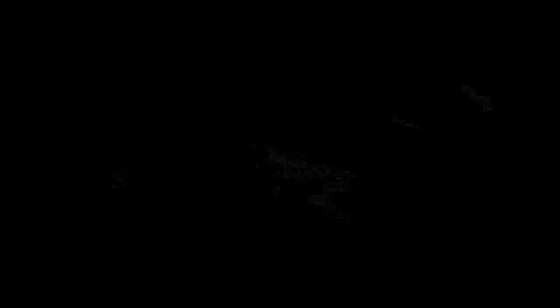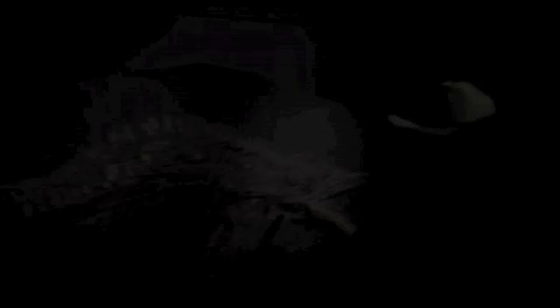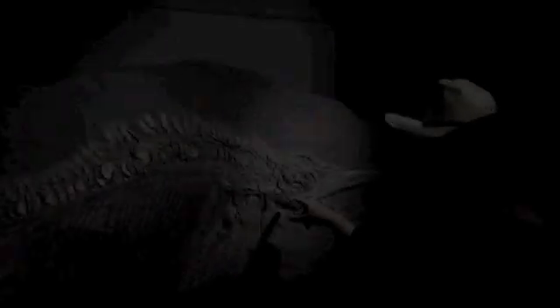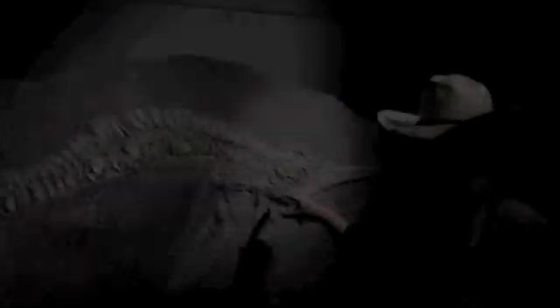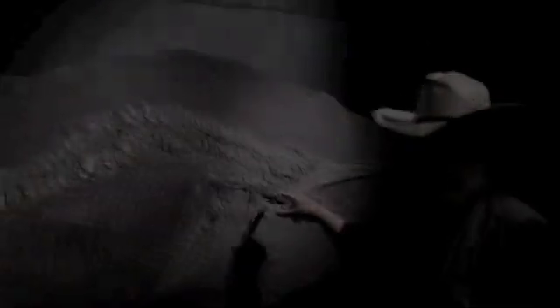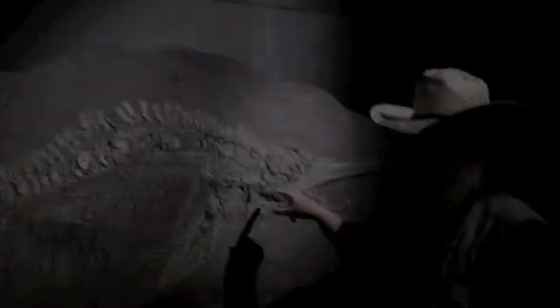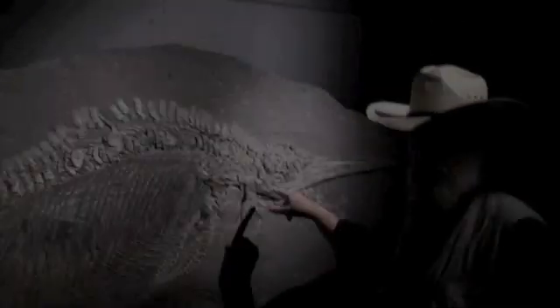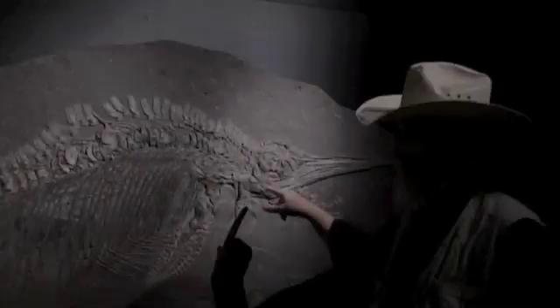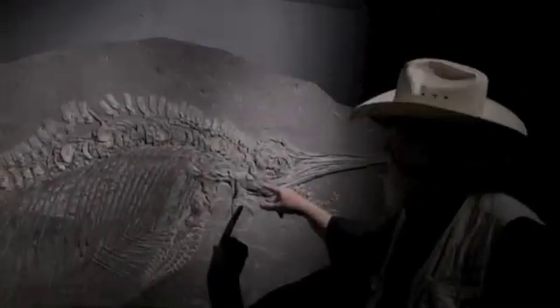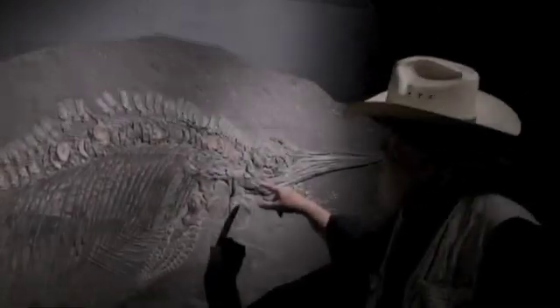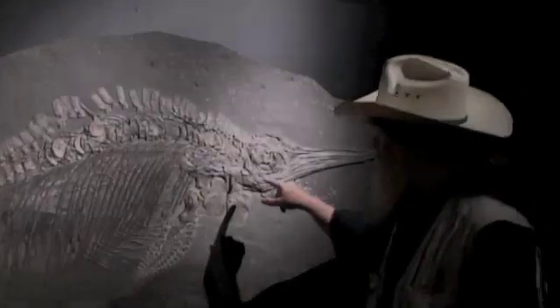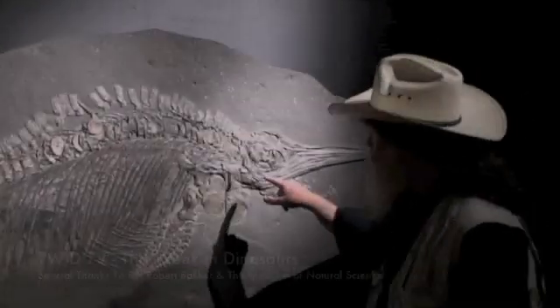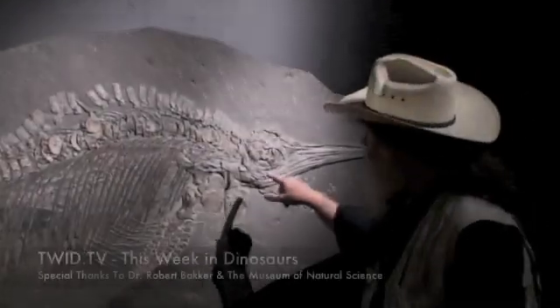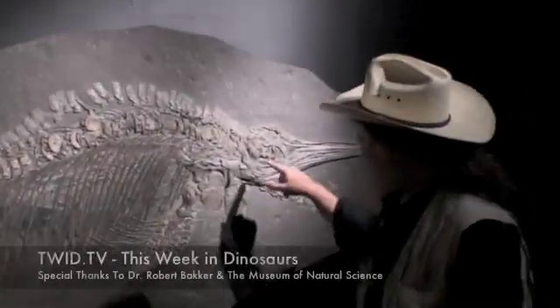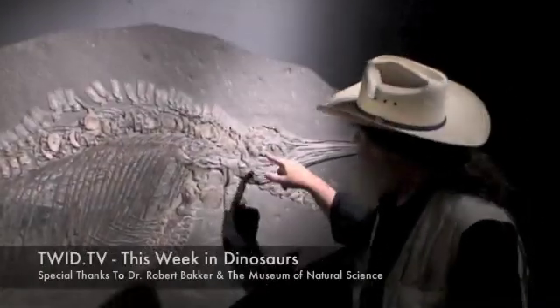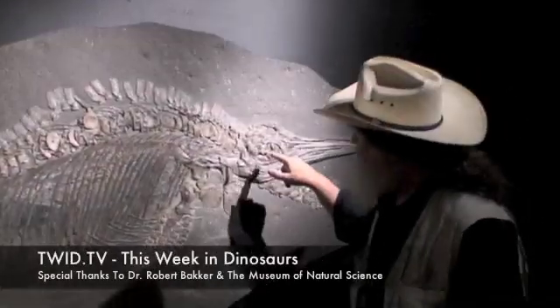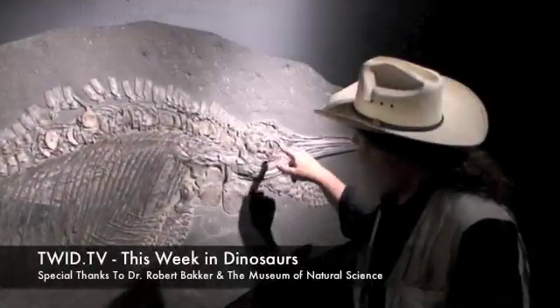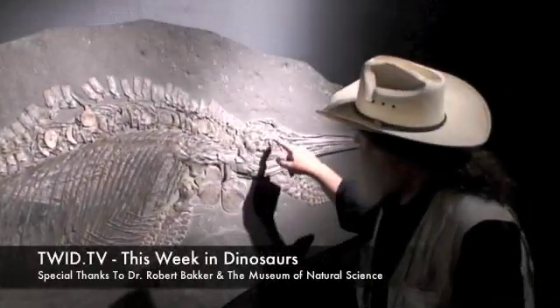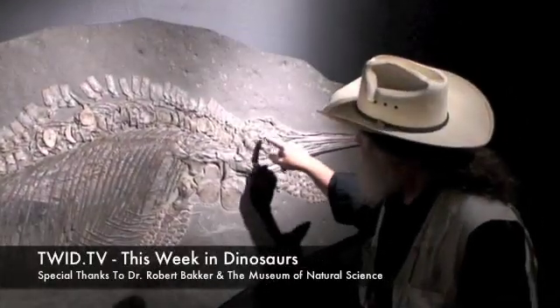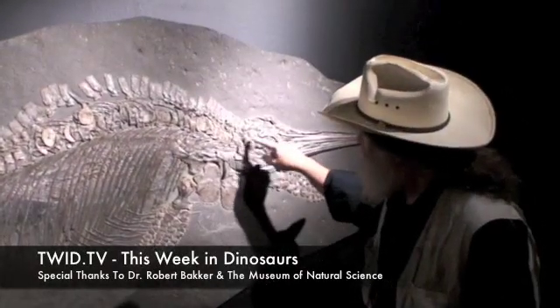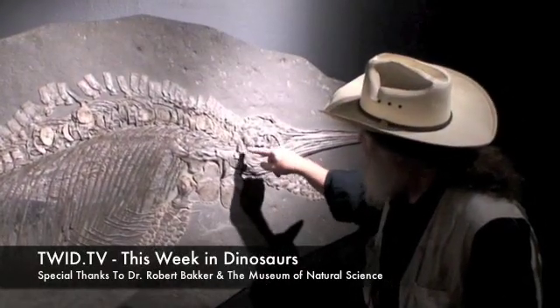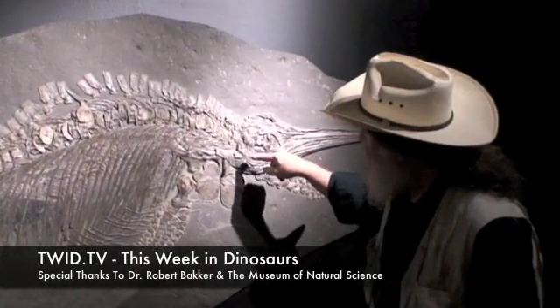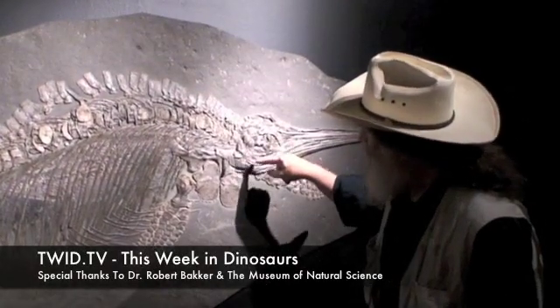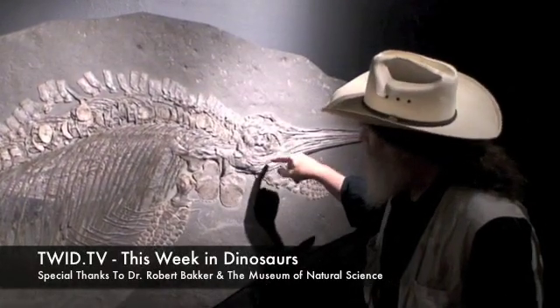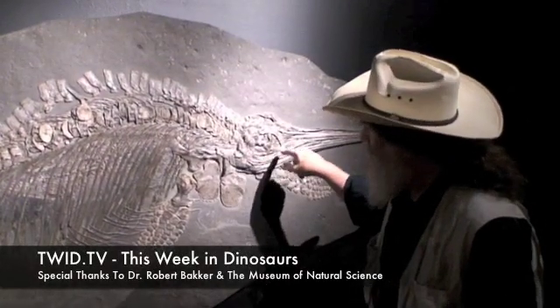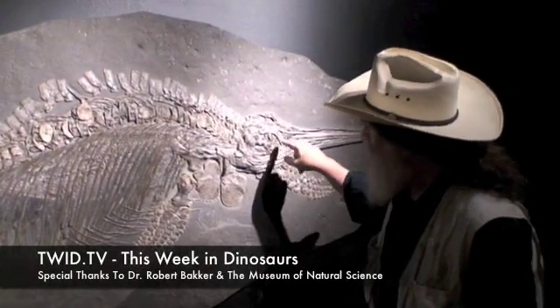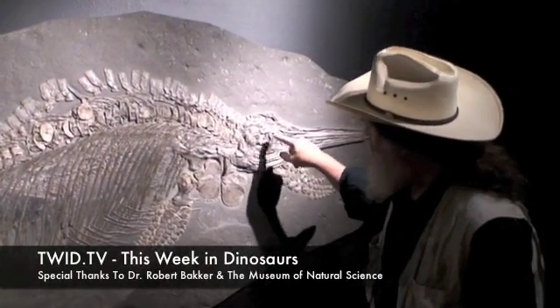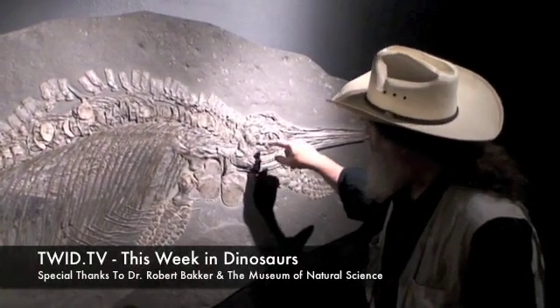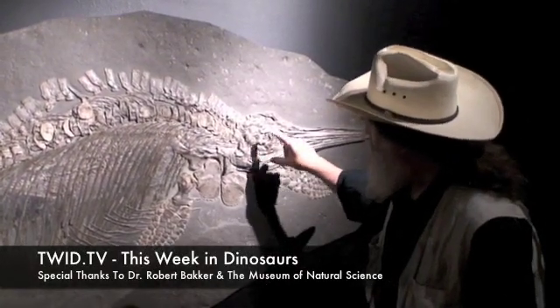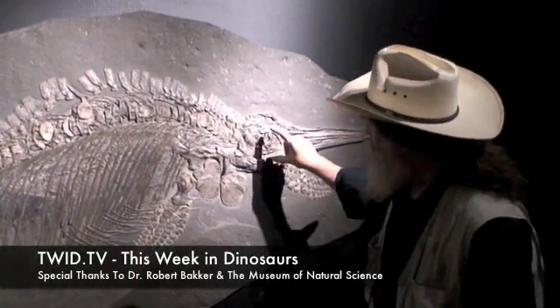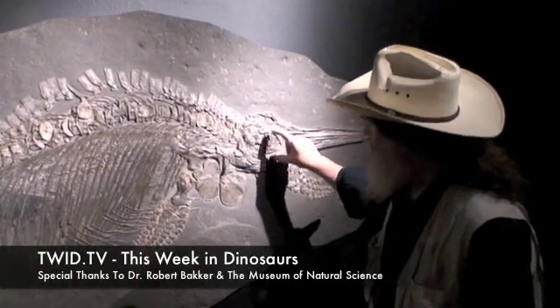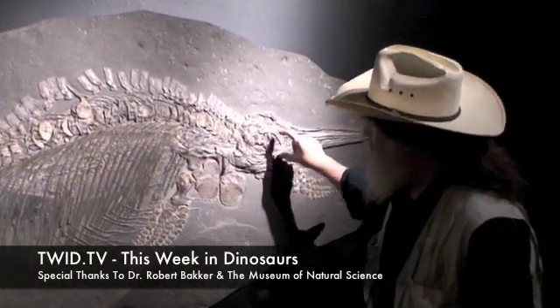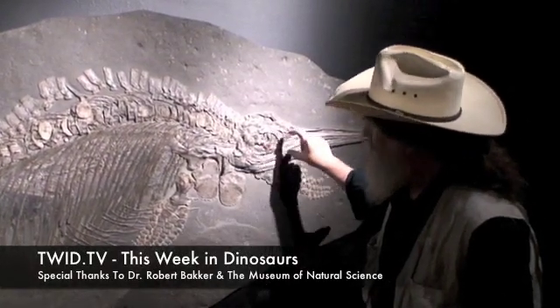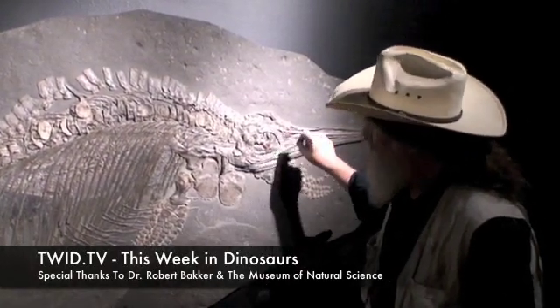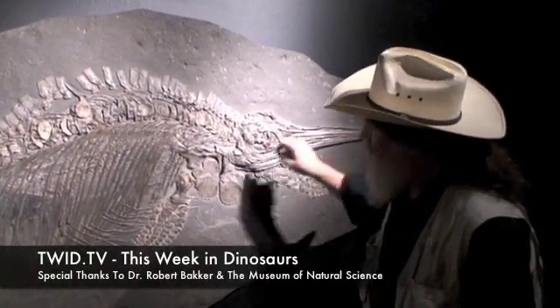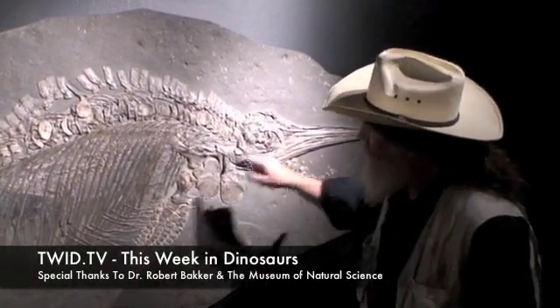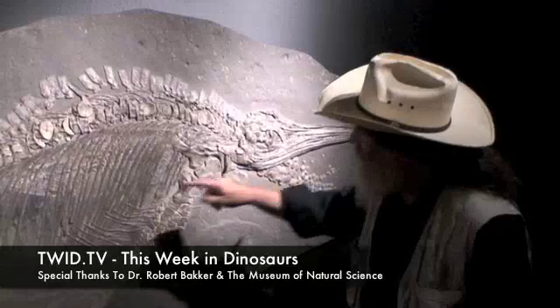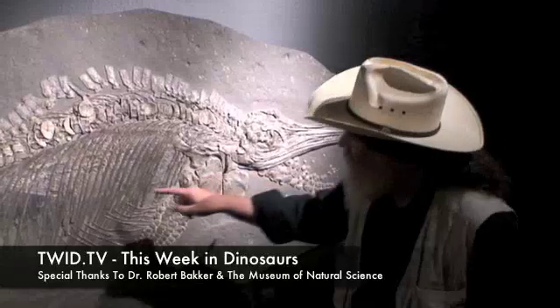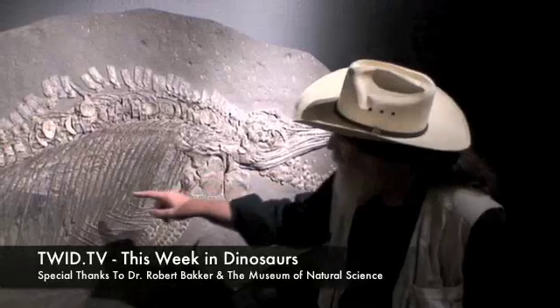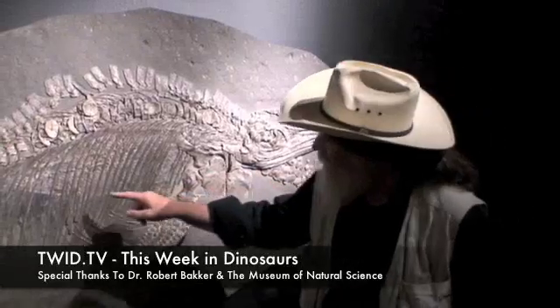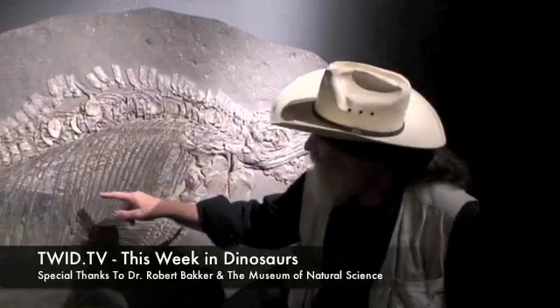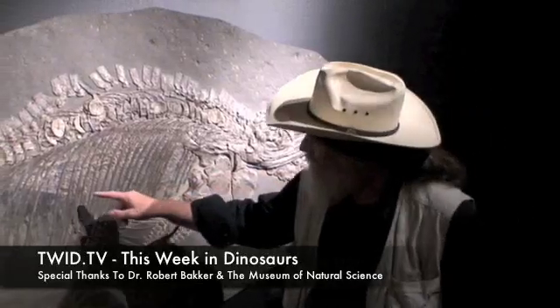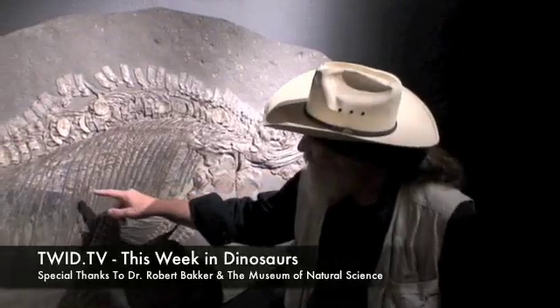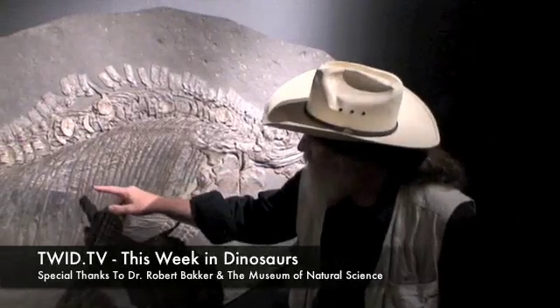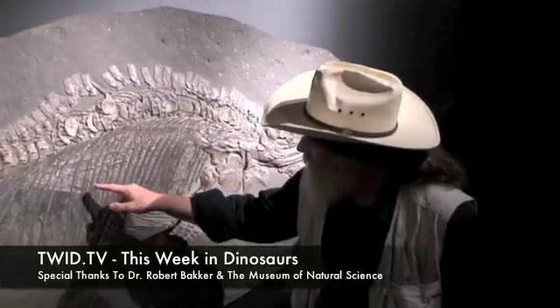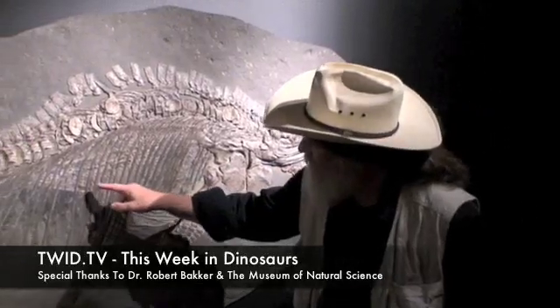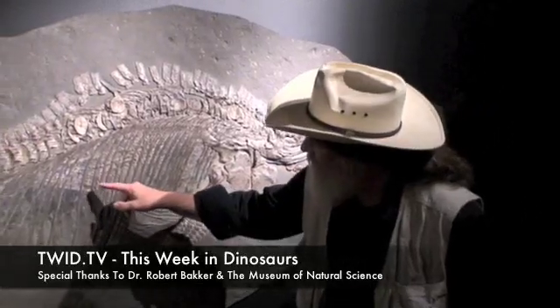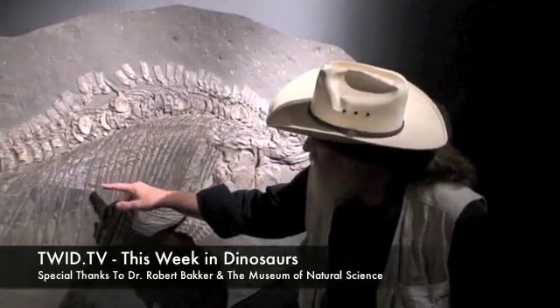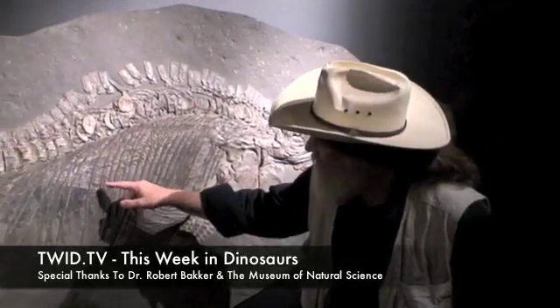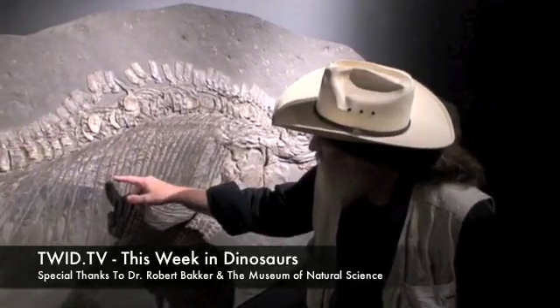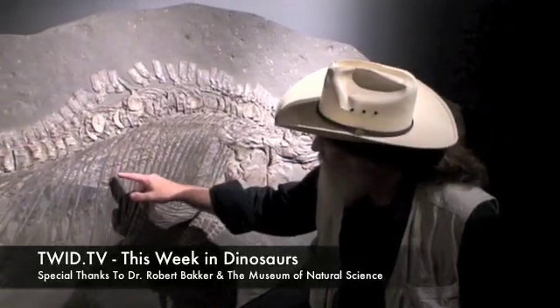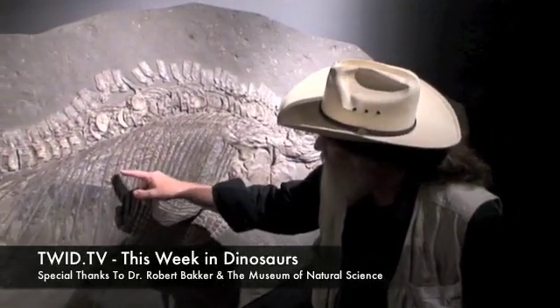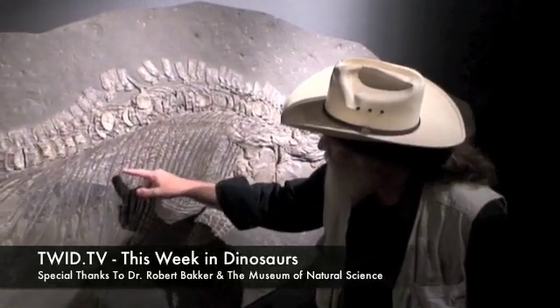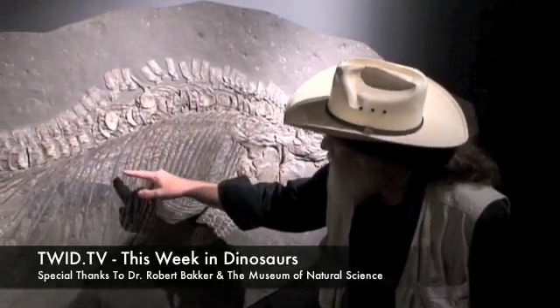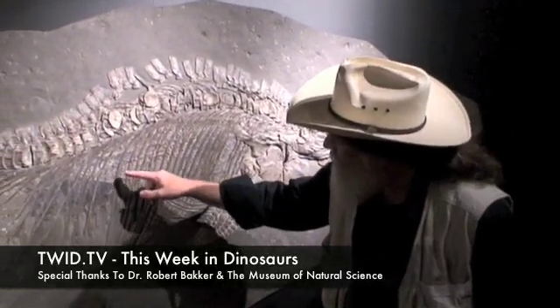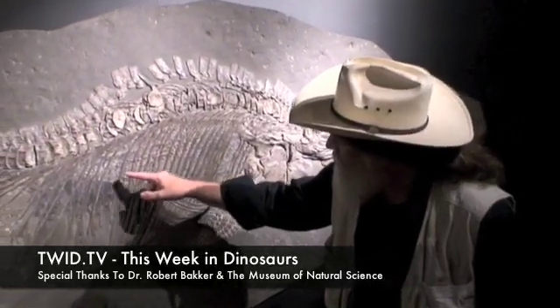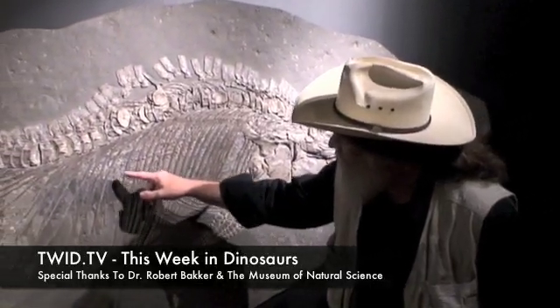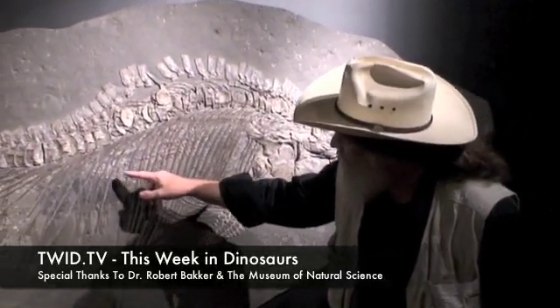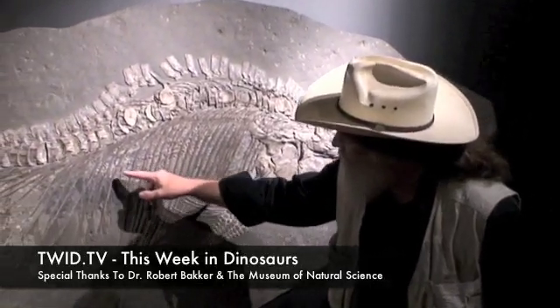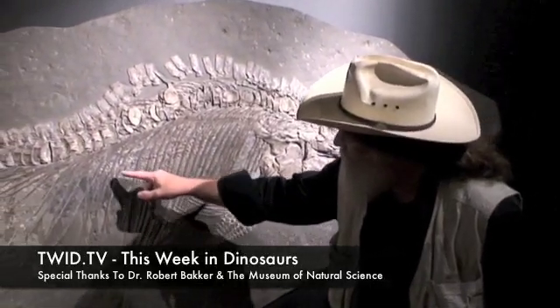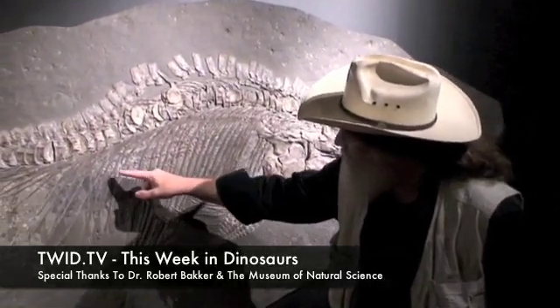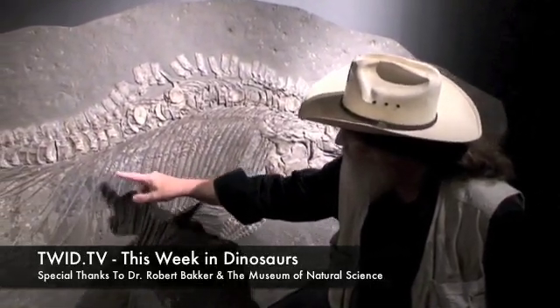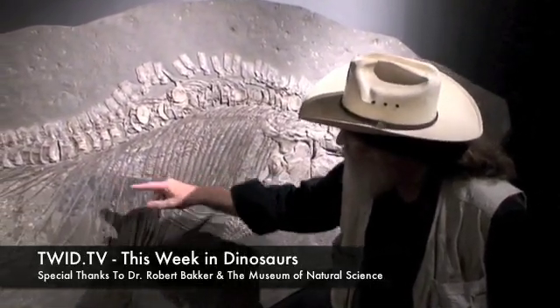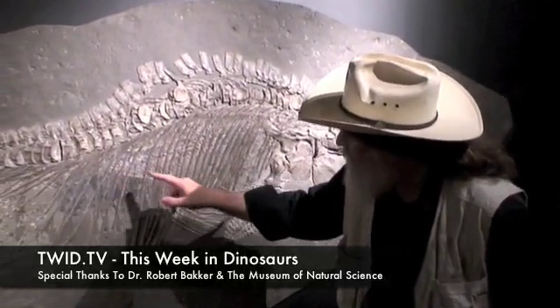Our fish lizard. See your eye — big eye there — and the snout. And right here is a baby. There's the snout.